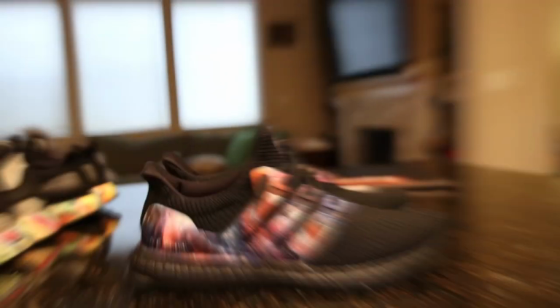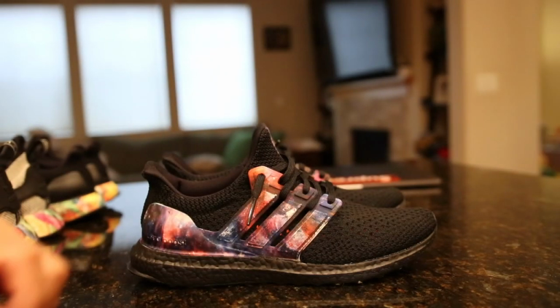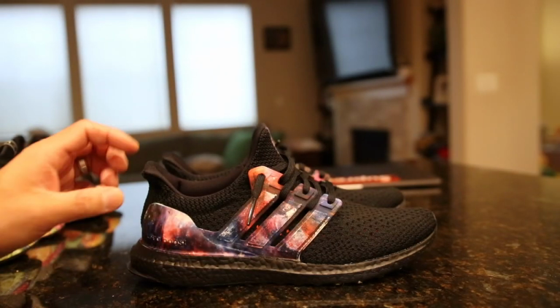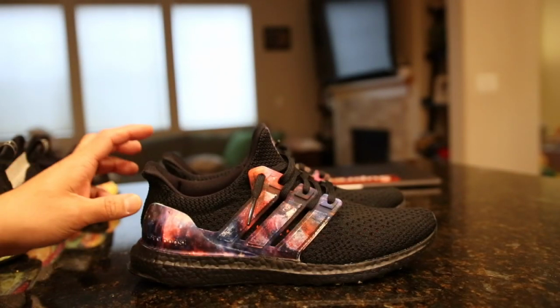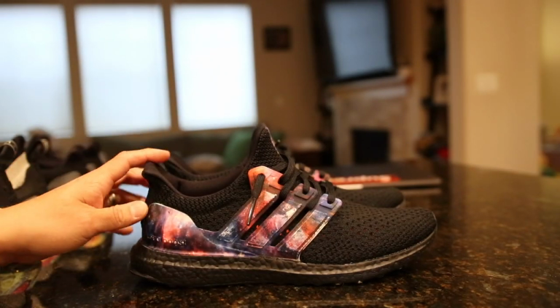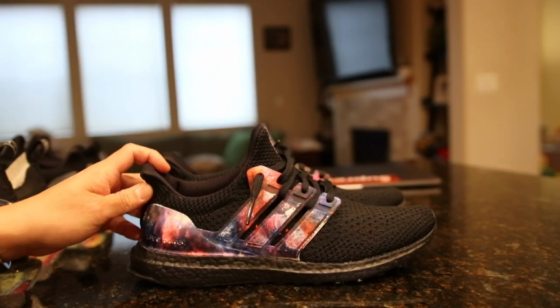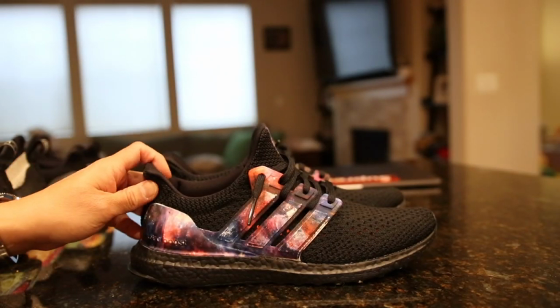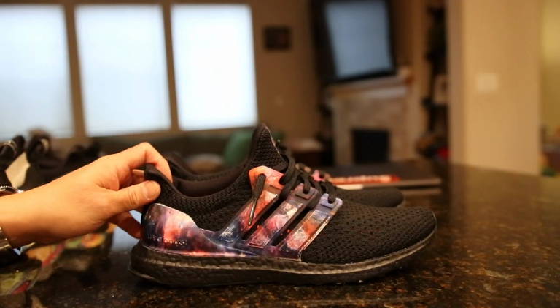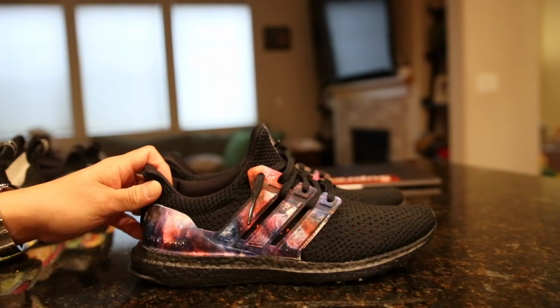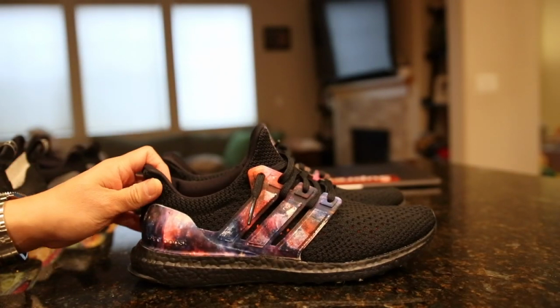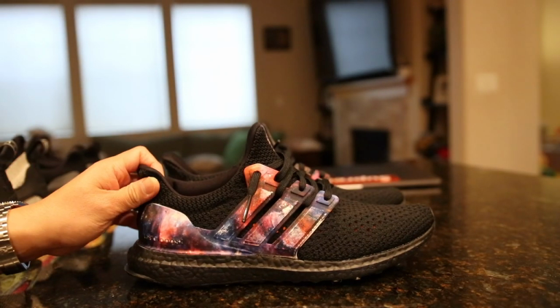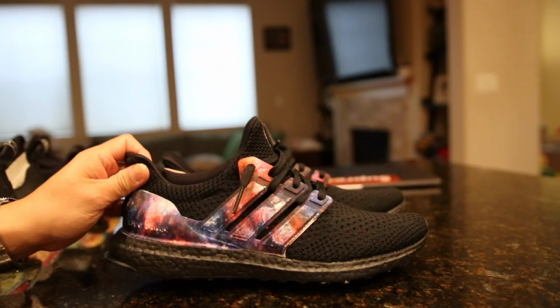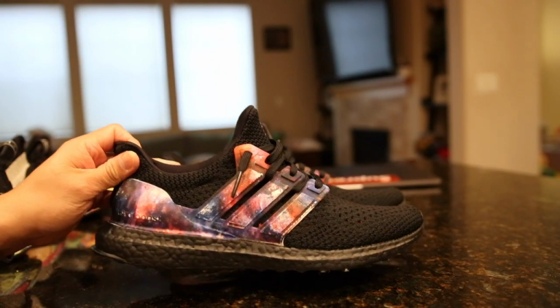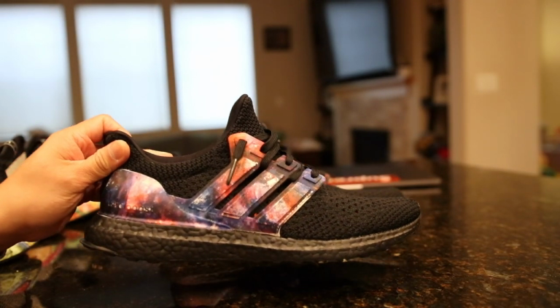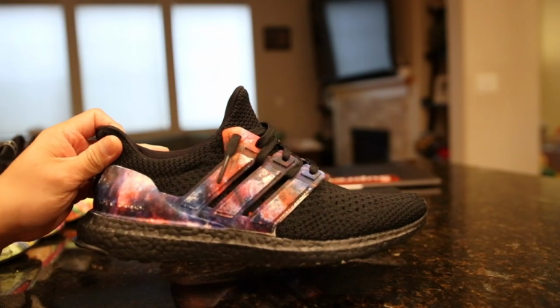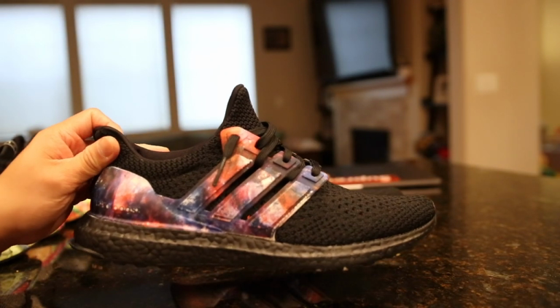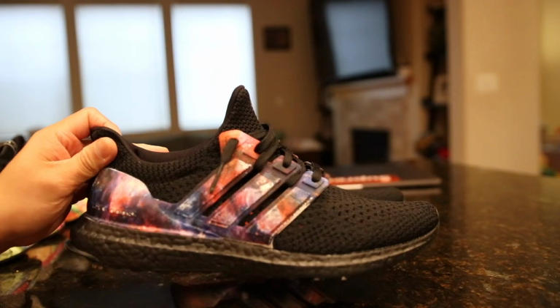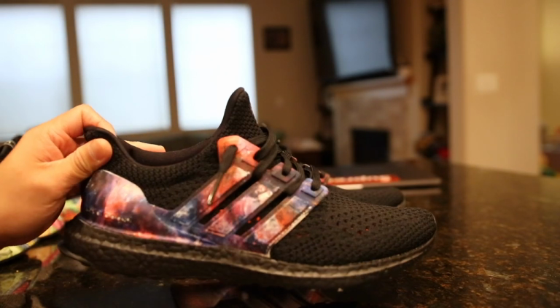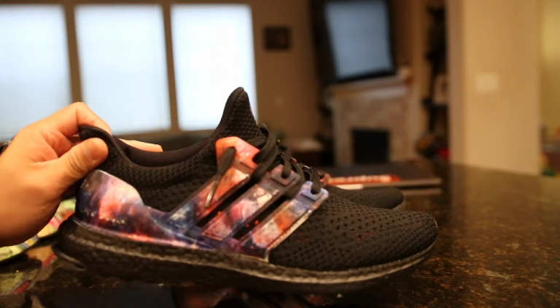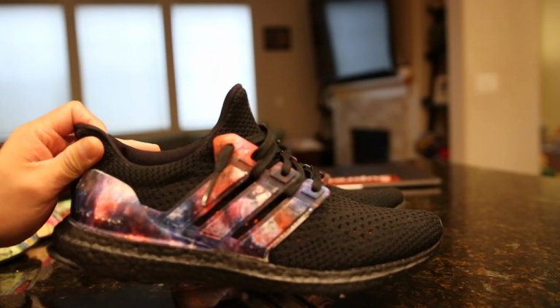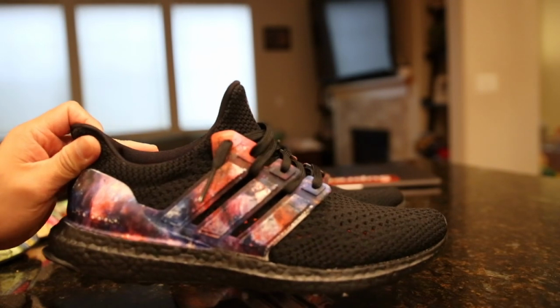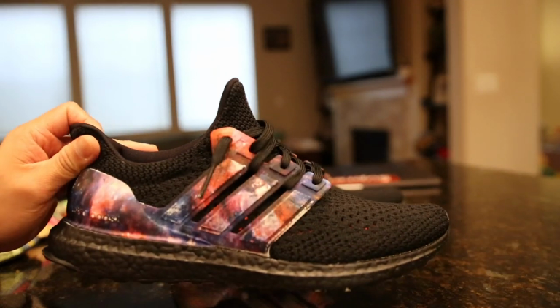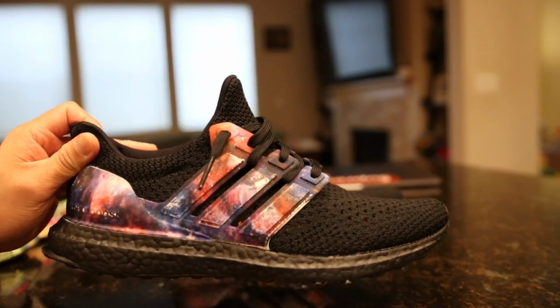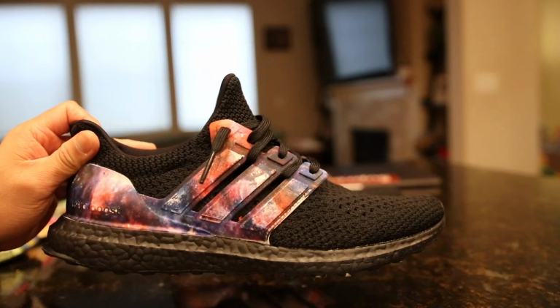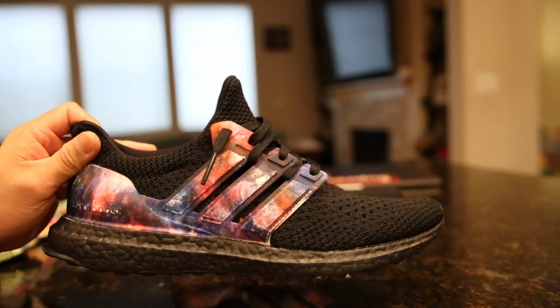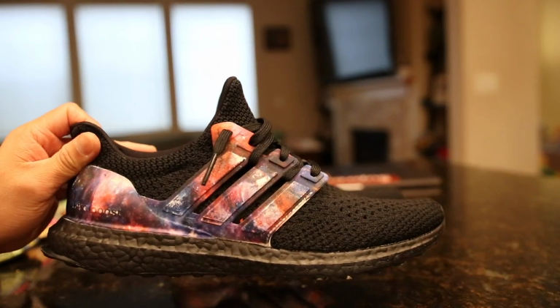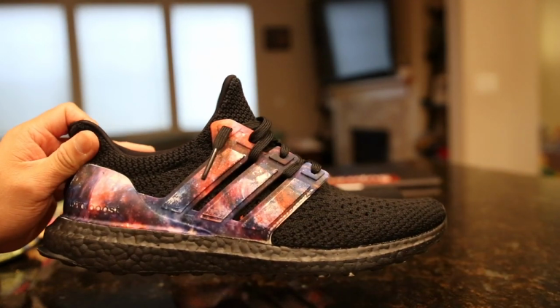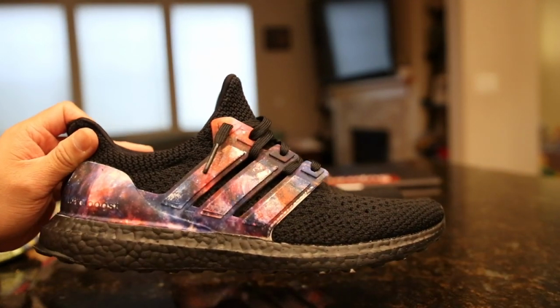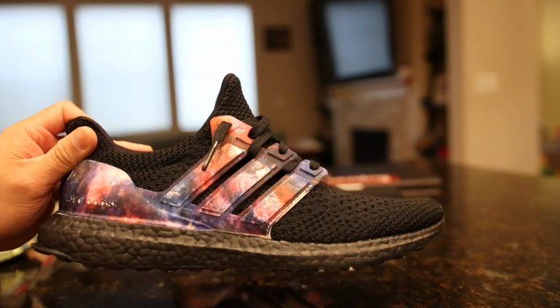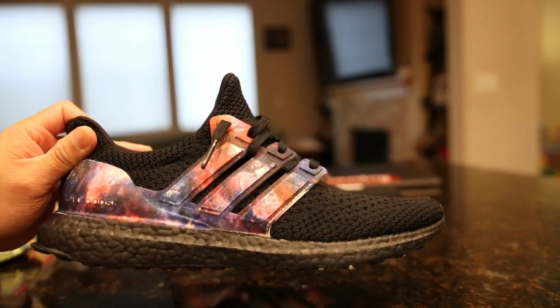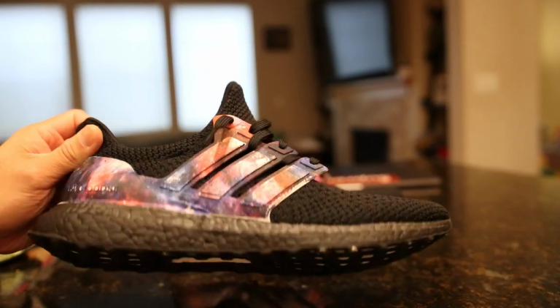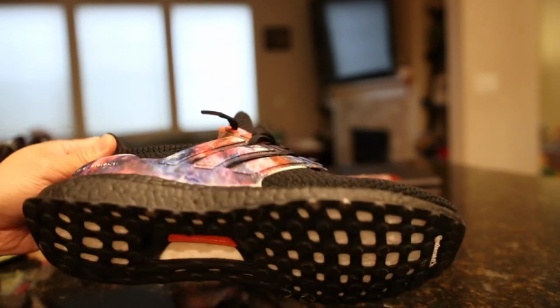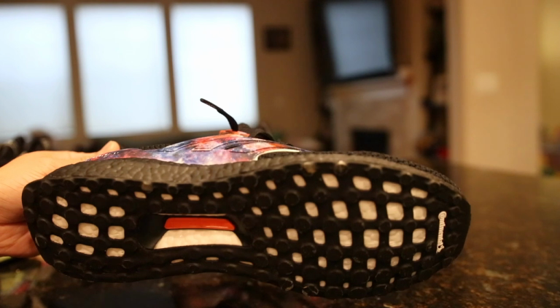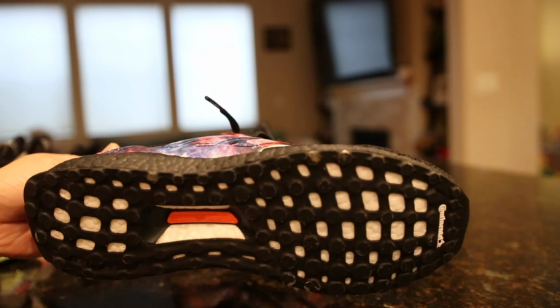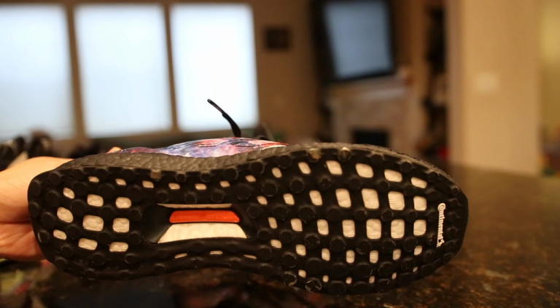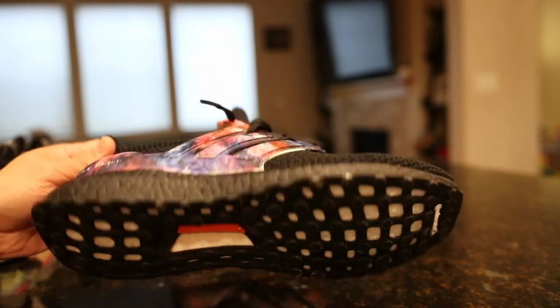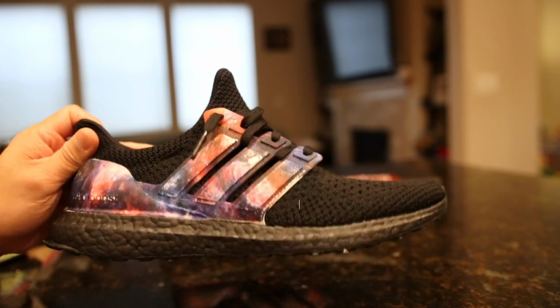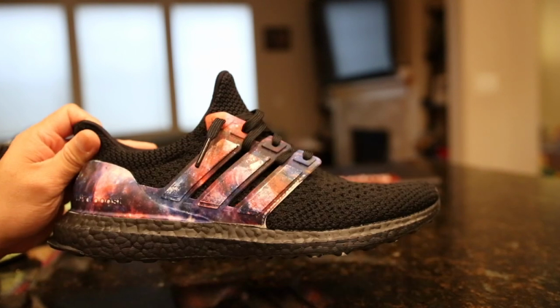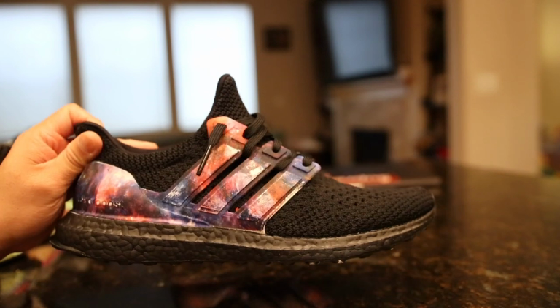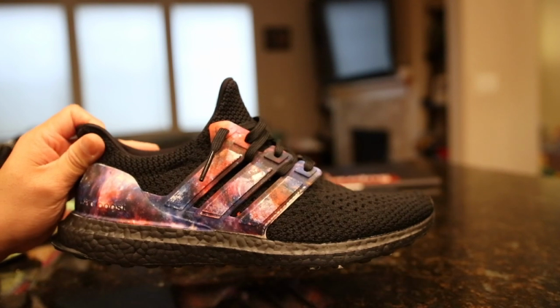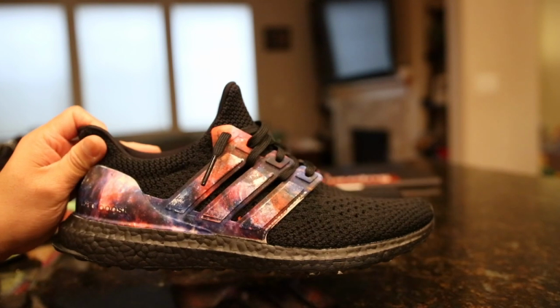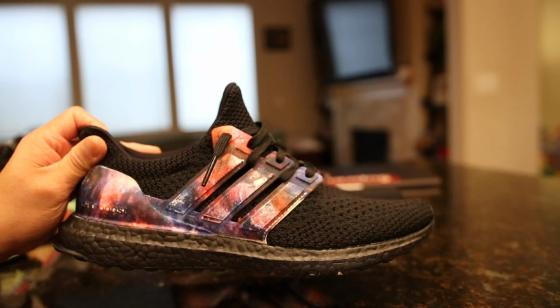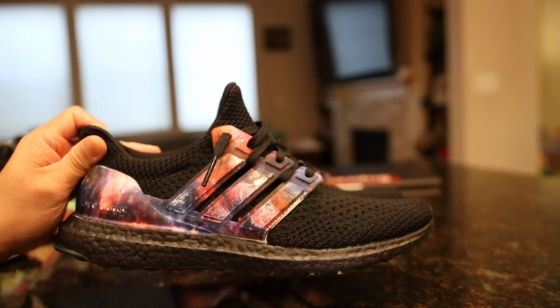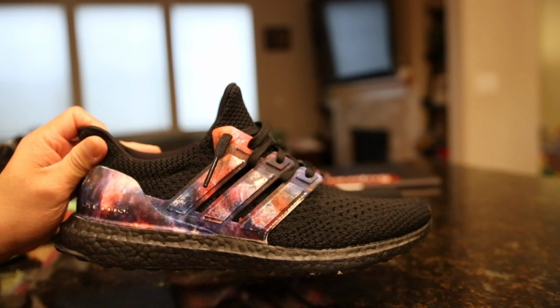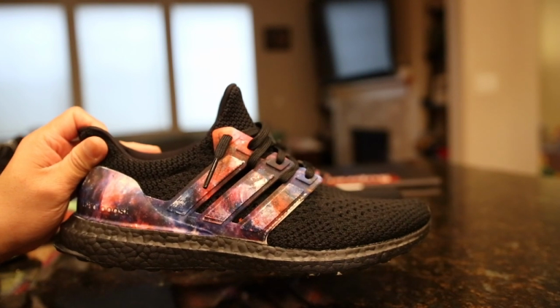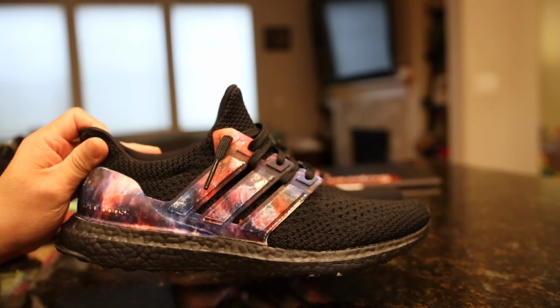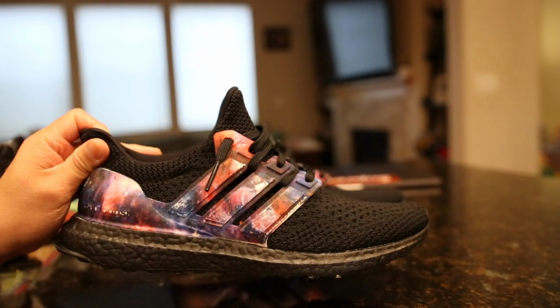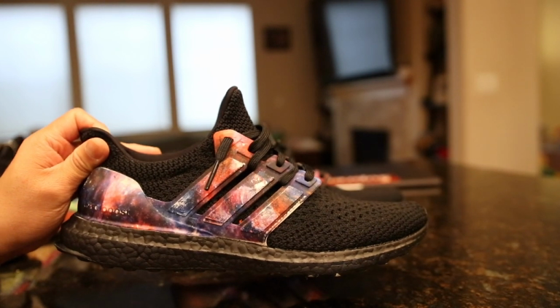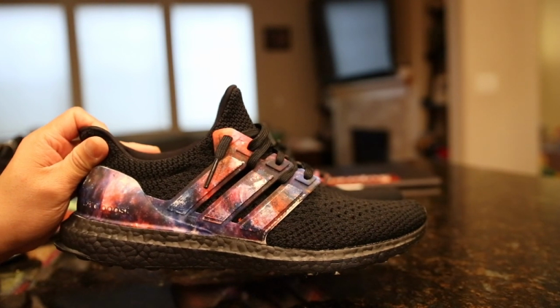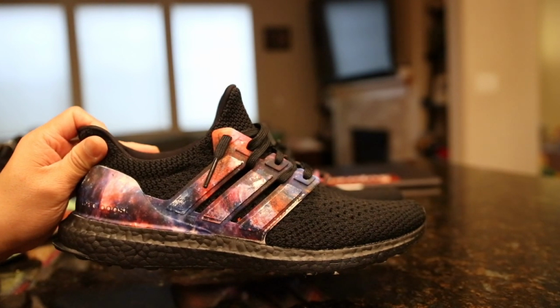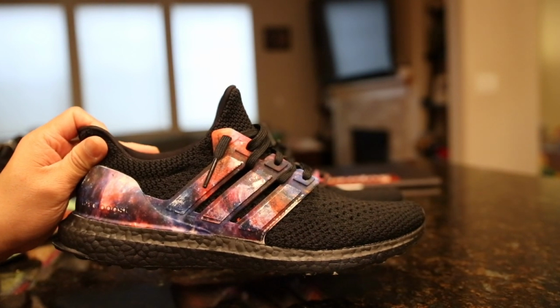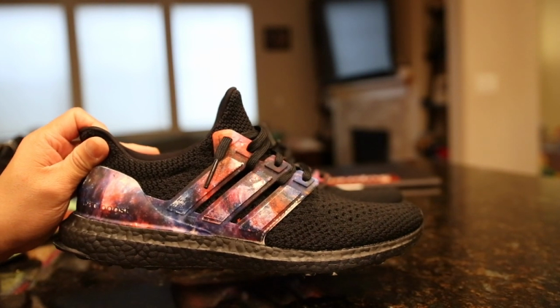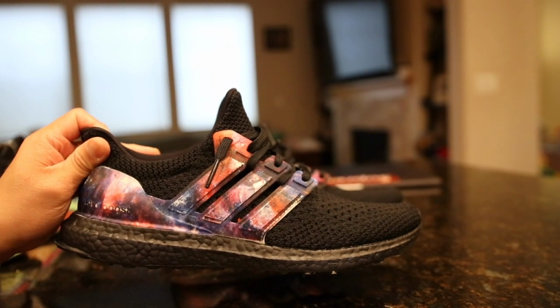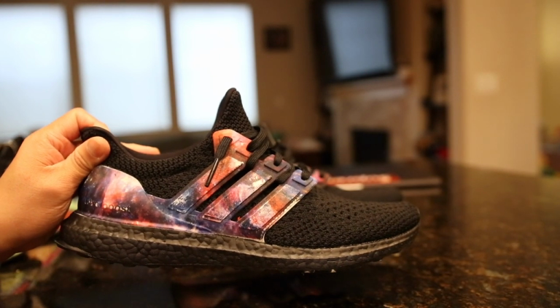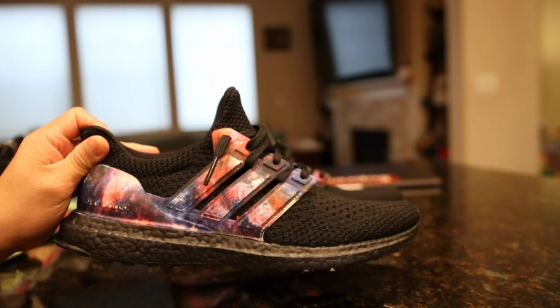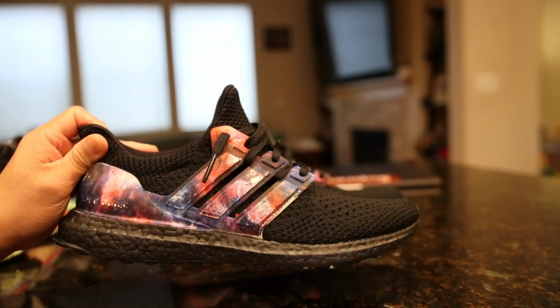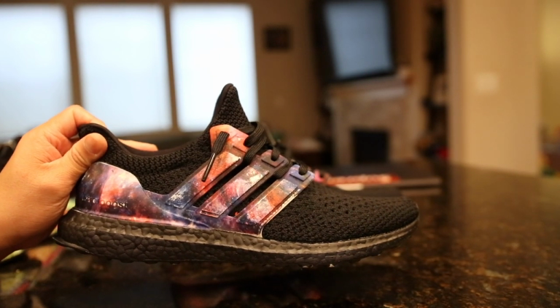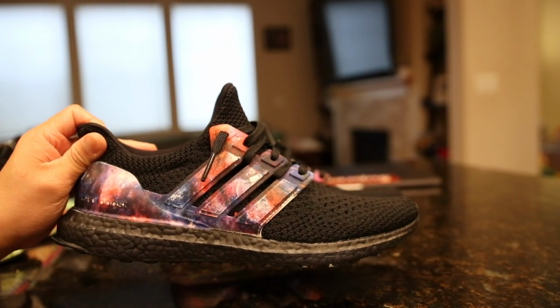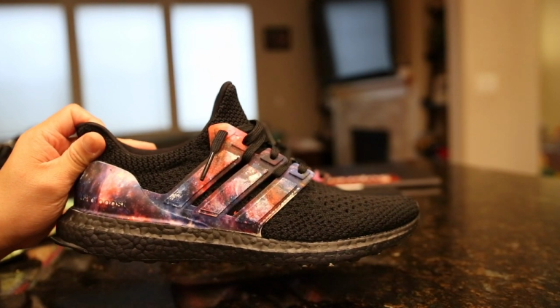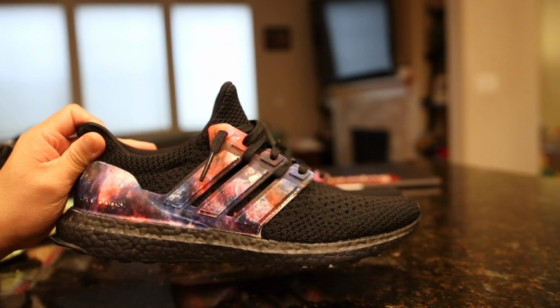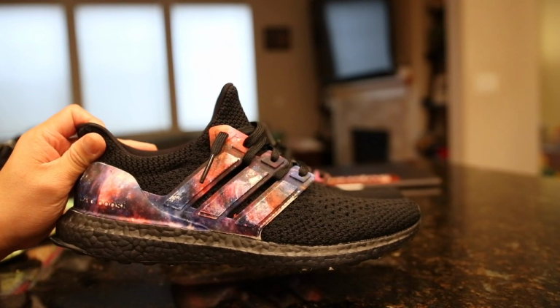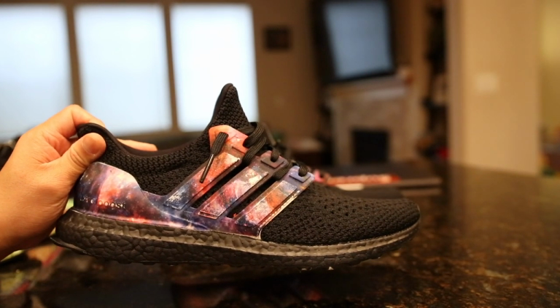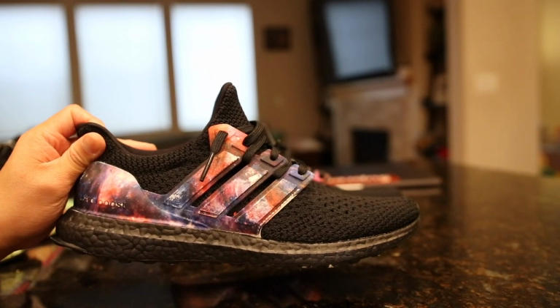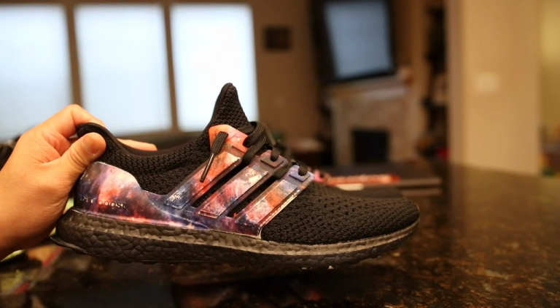In this video, I'm going to show you guys how I created this Galaxy-inspired Ultra Boost, and hopefully you guys enjoy. Let's go ahead and get into the video.